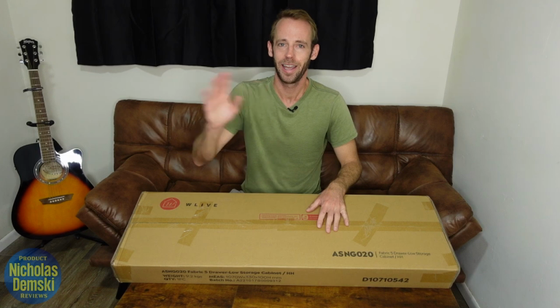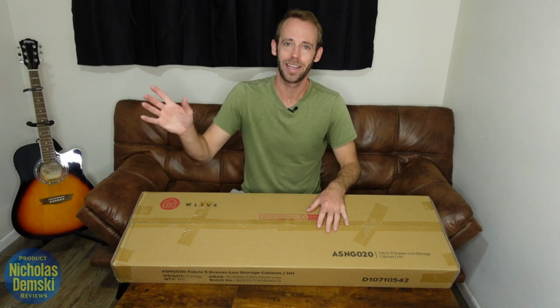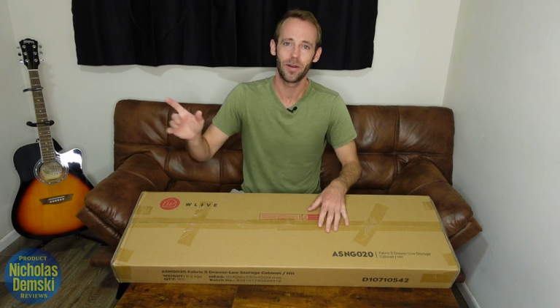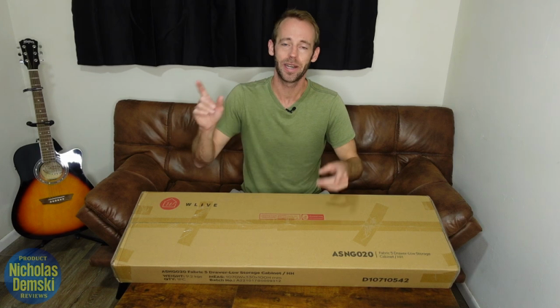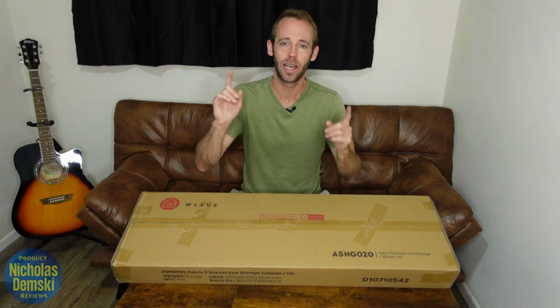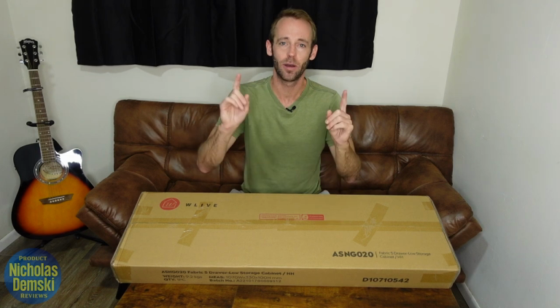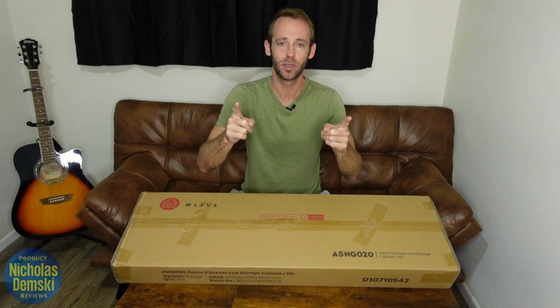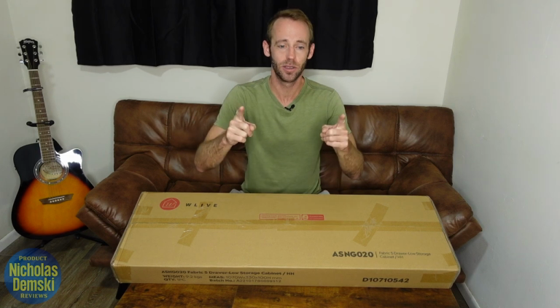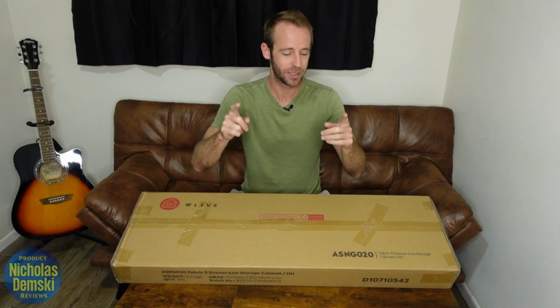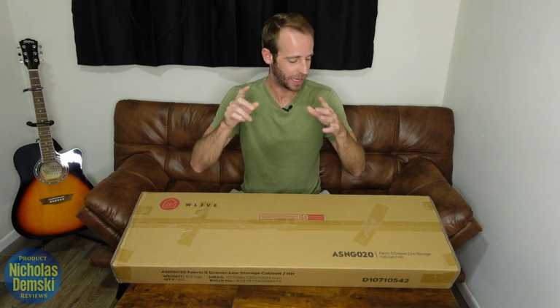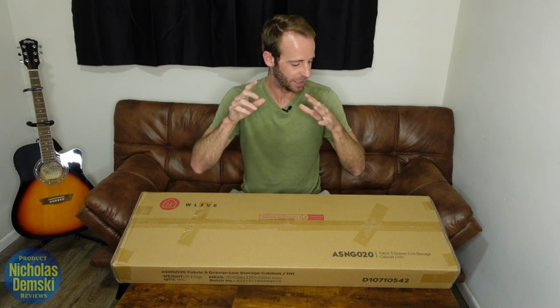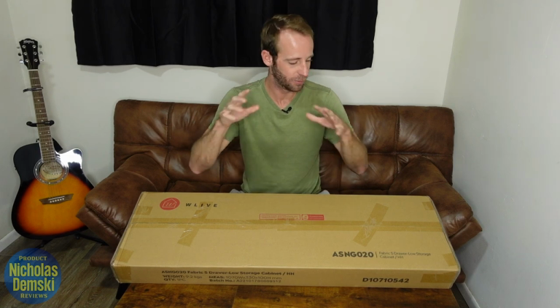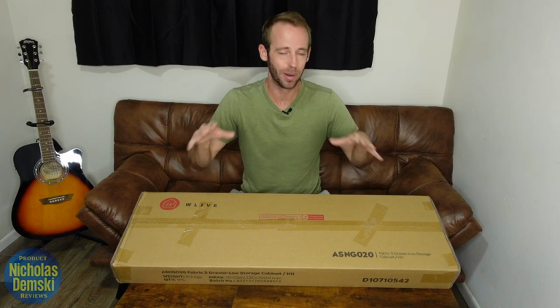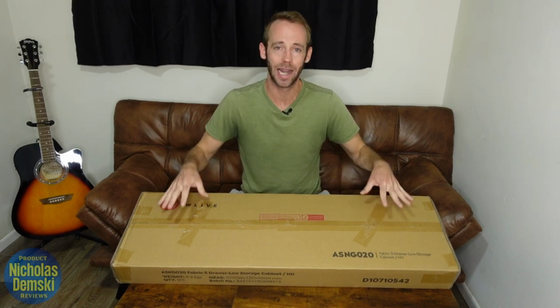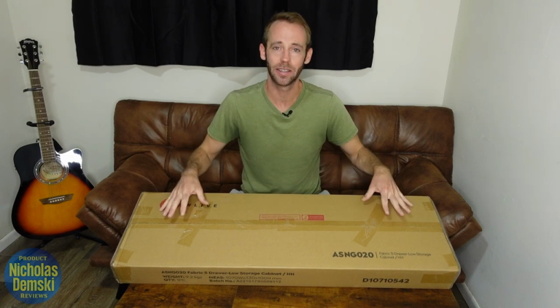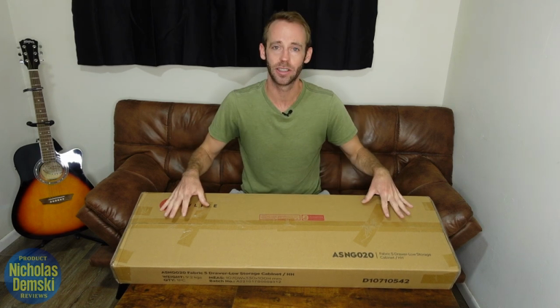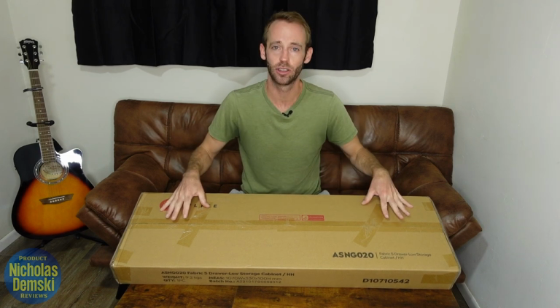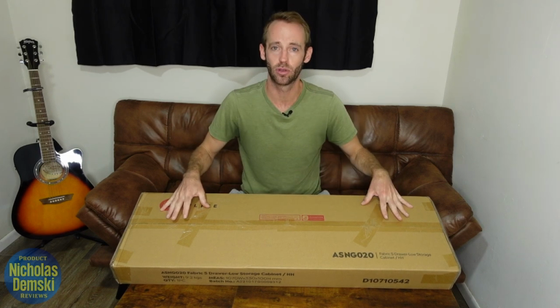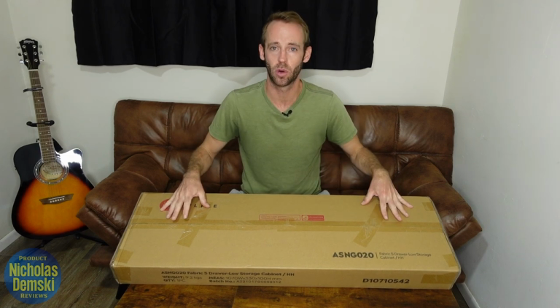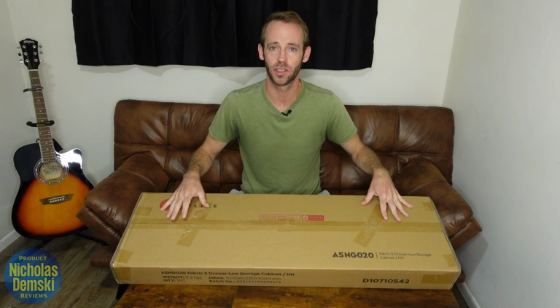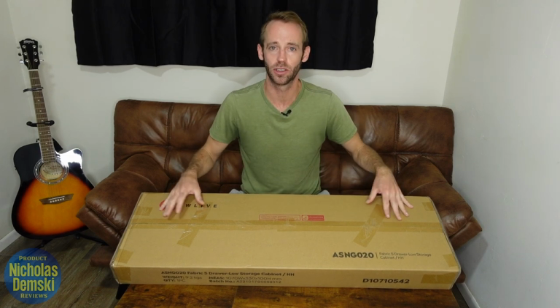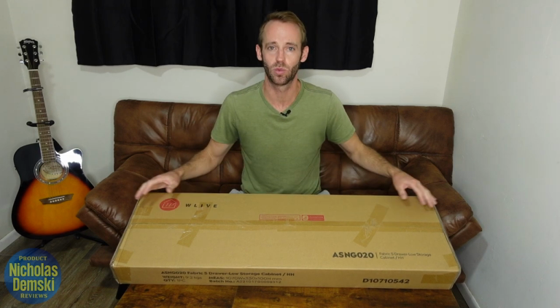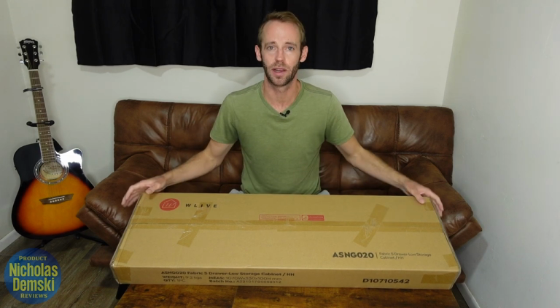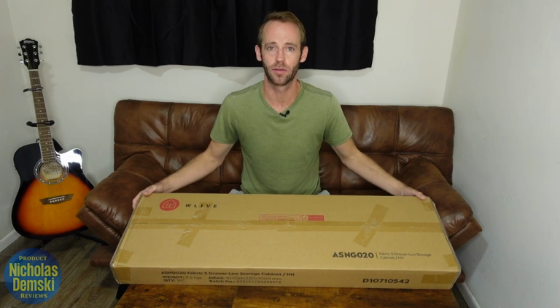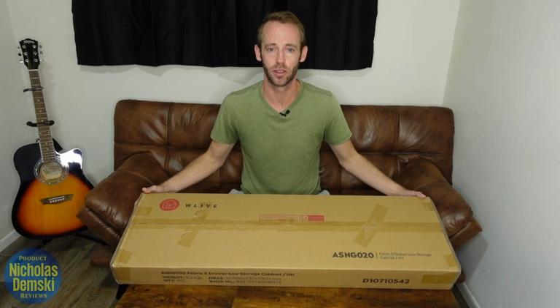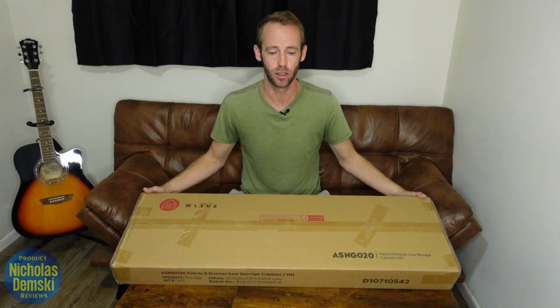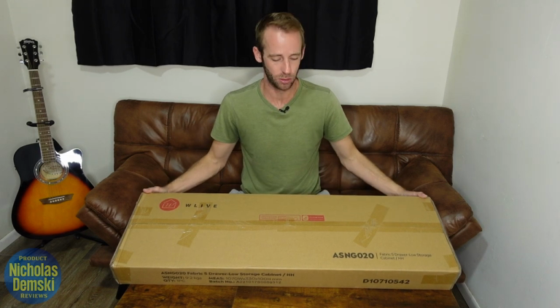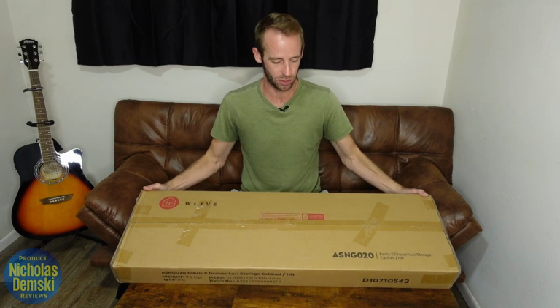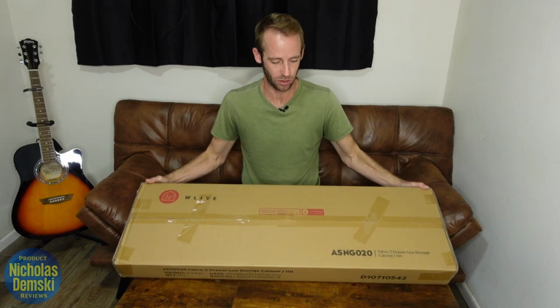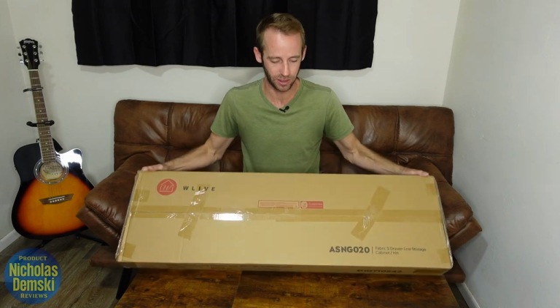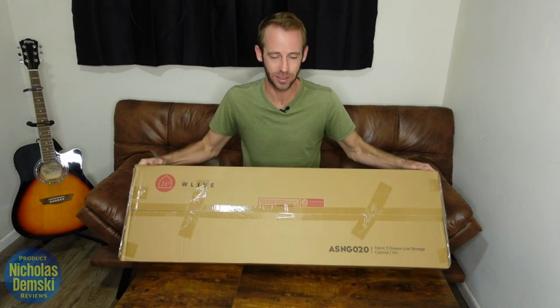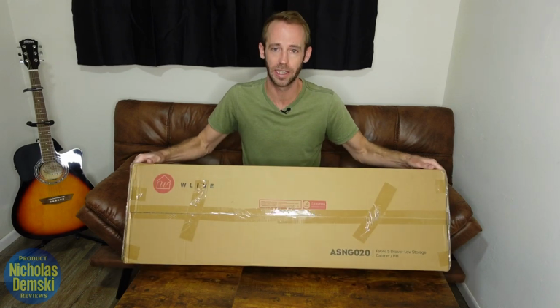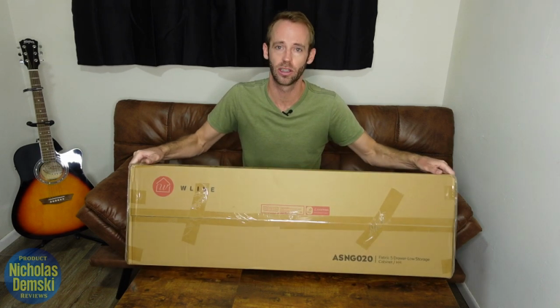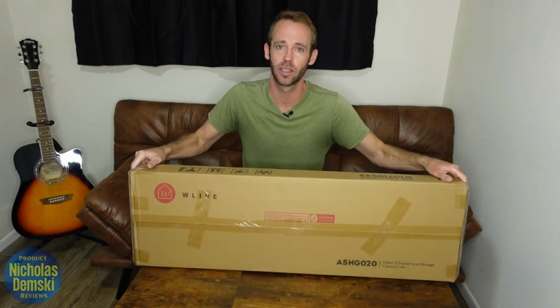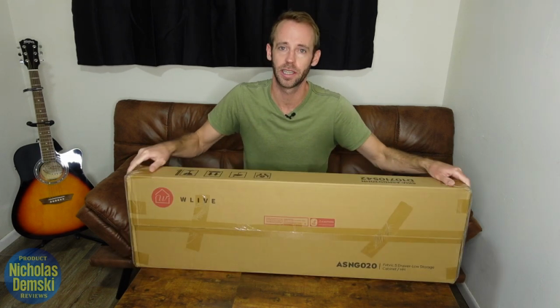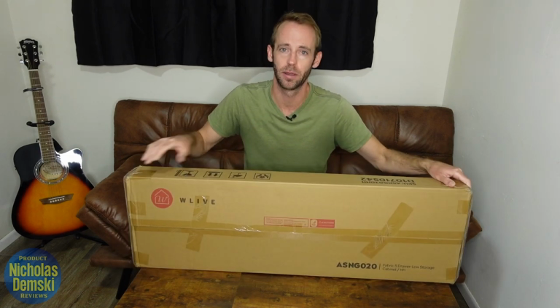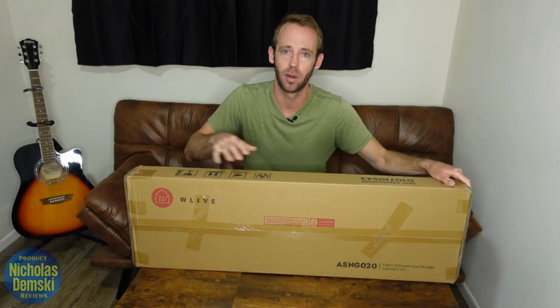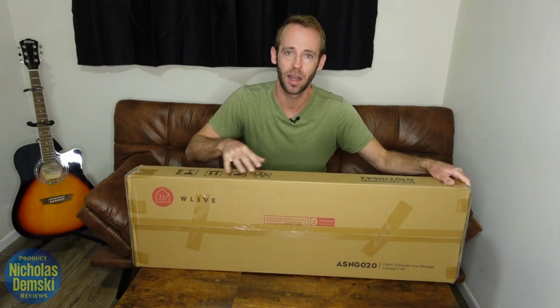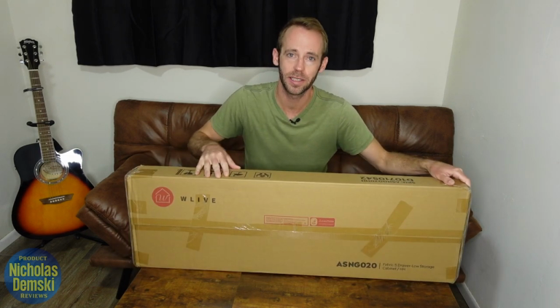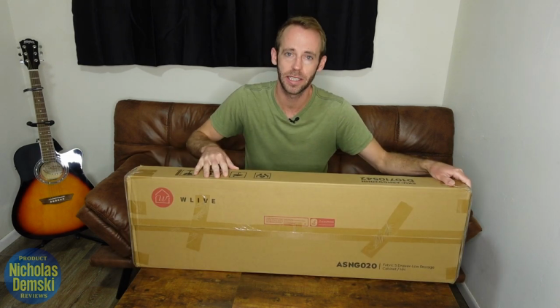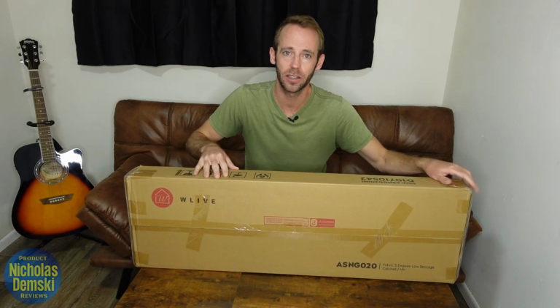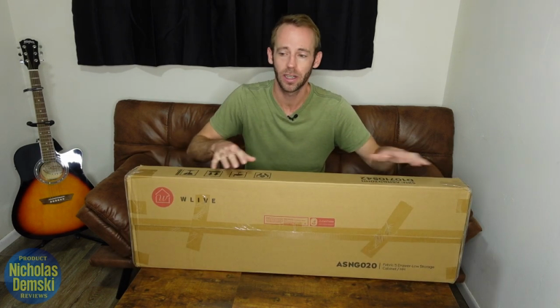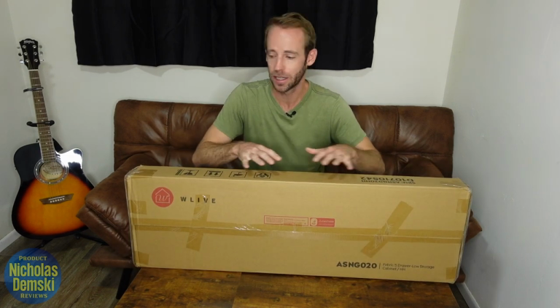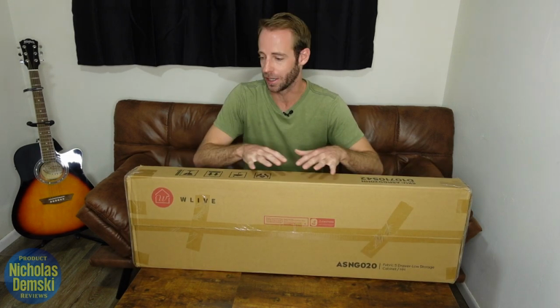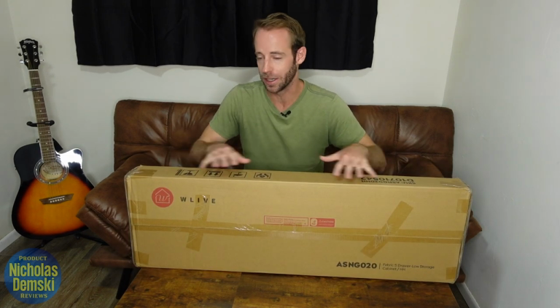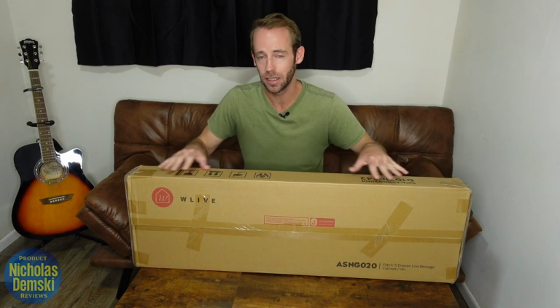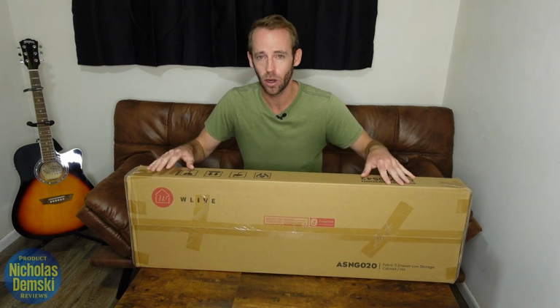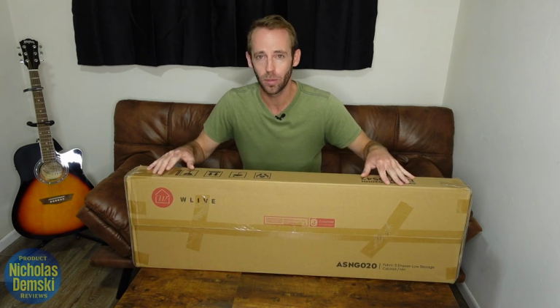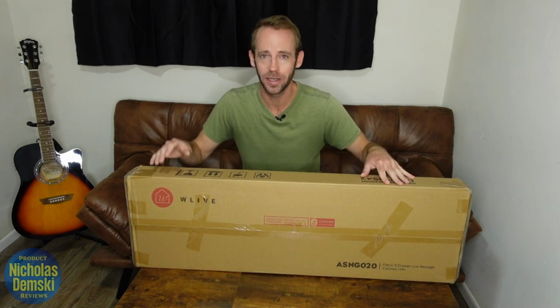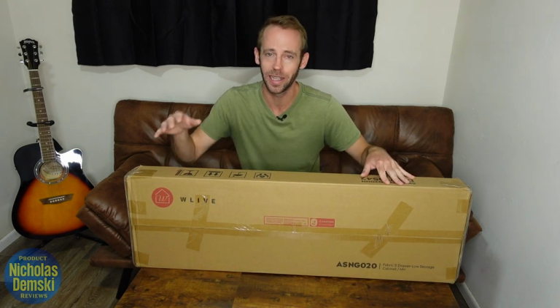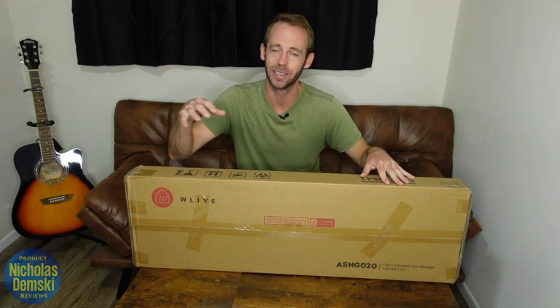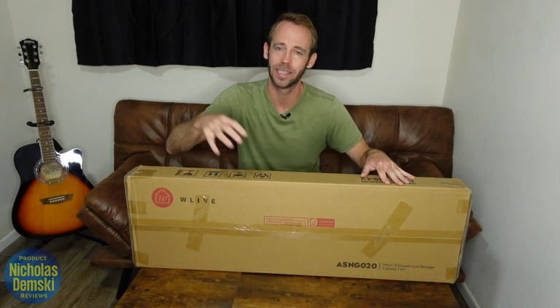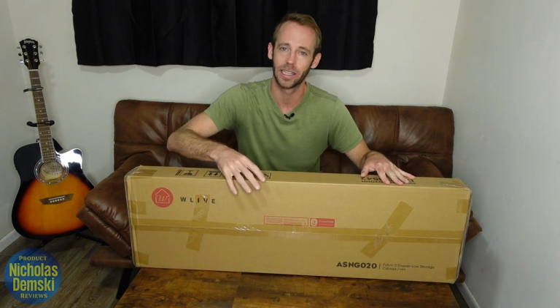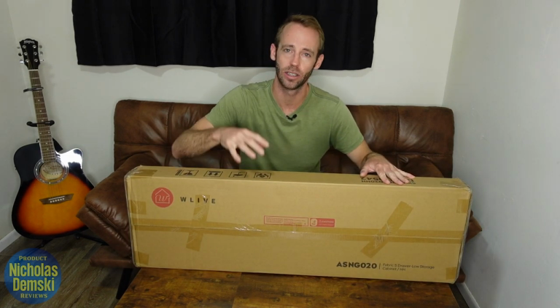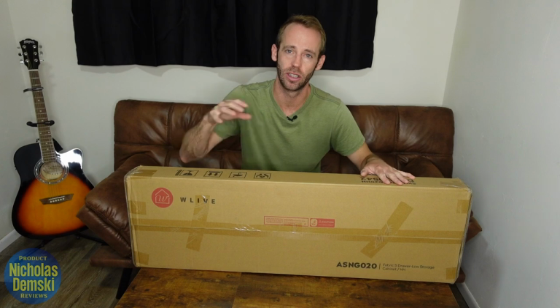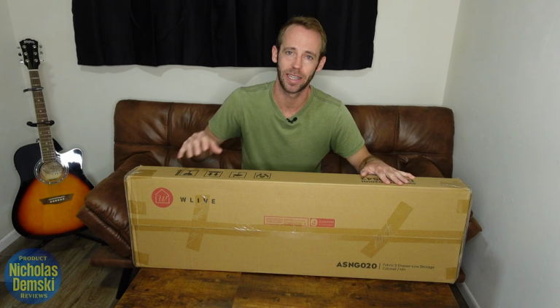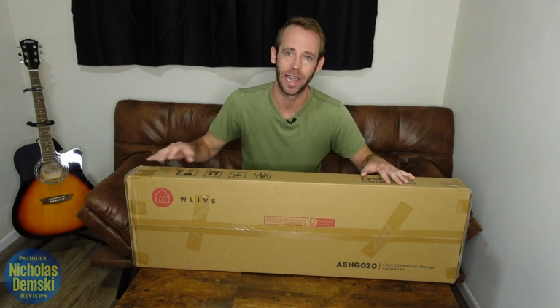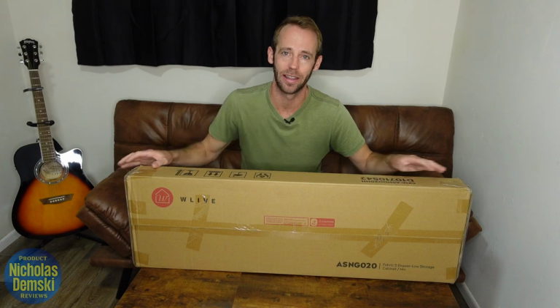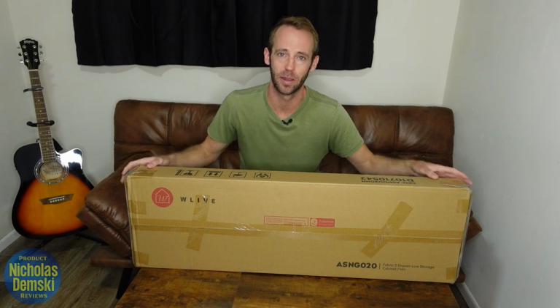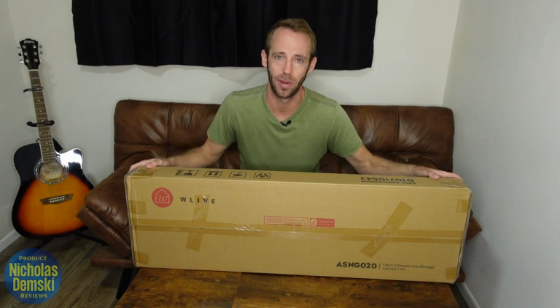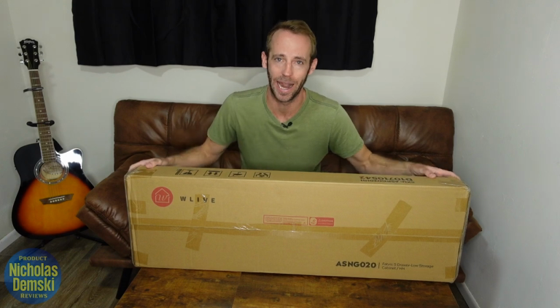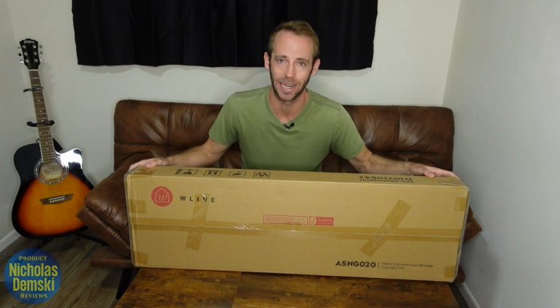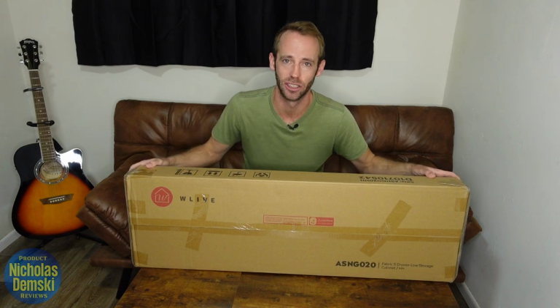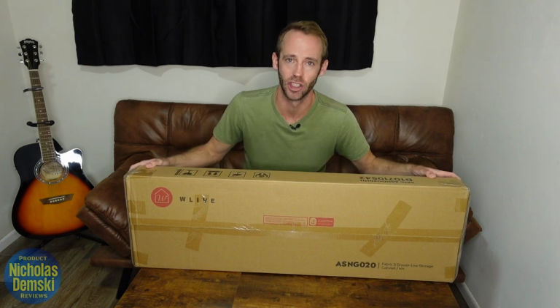Hey, I want to help you decide if buying these drawers is right for you, so let's take a look at the box here, get it open, and take a look at the packaging.